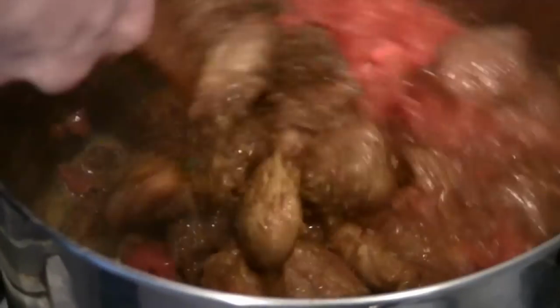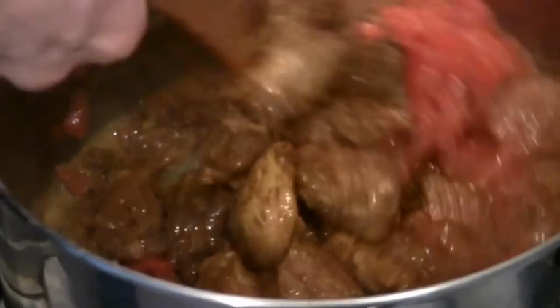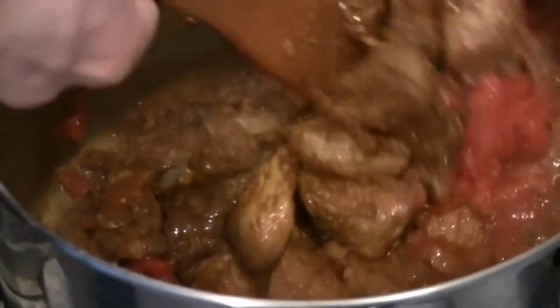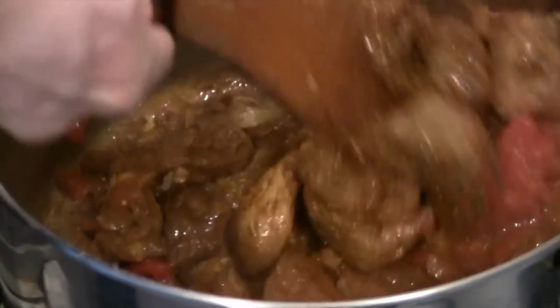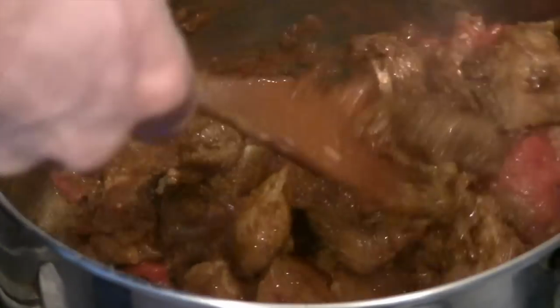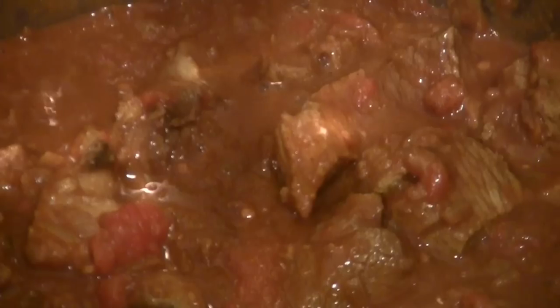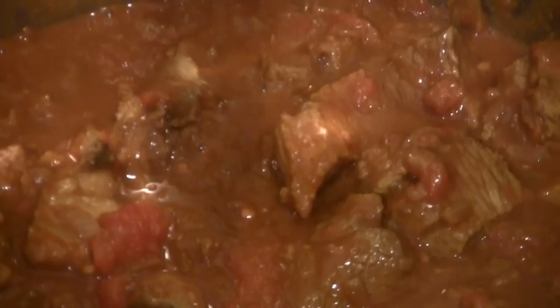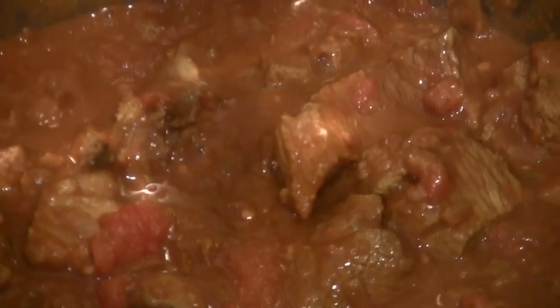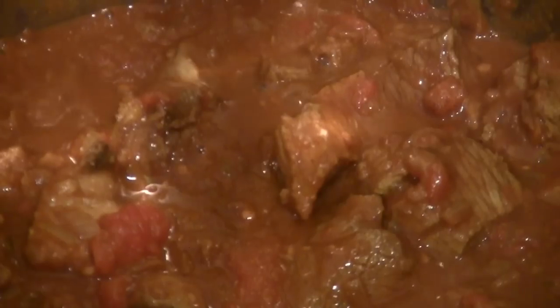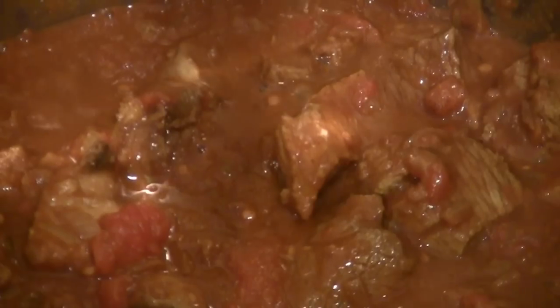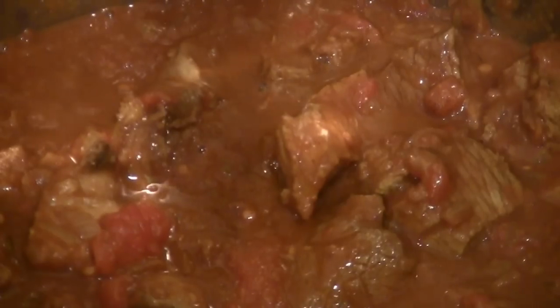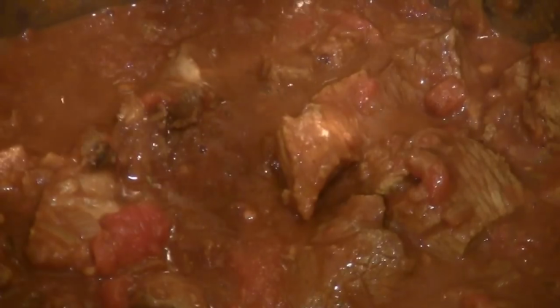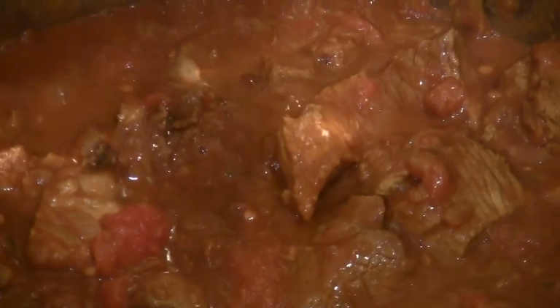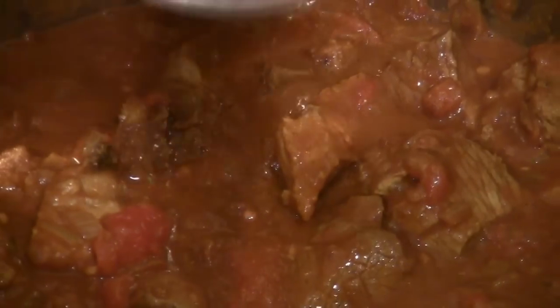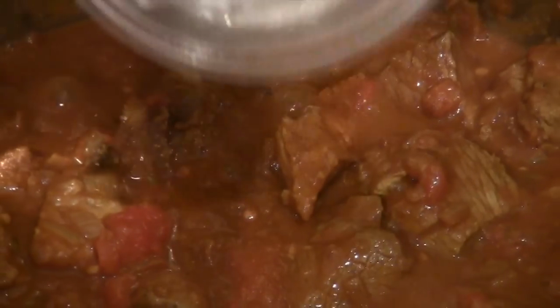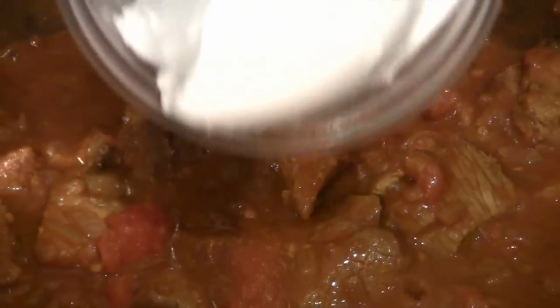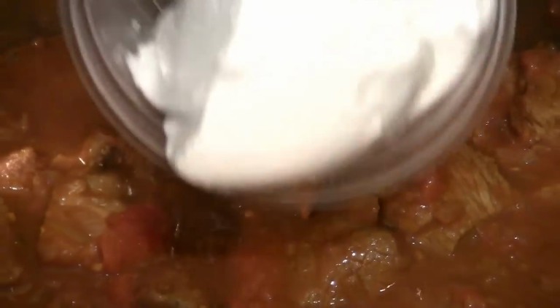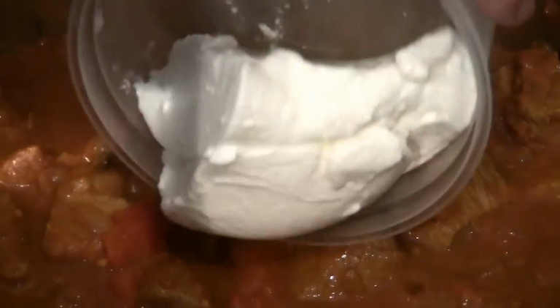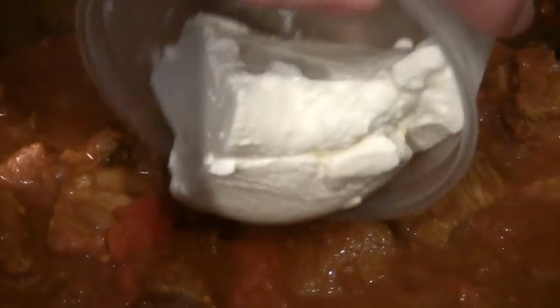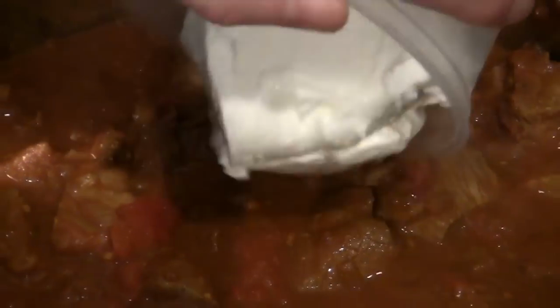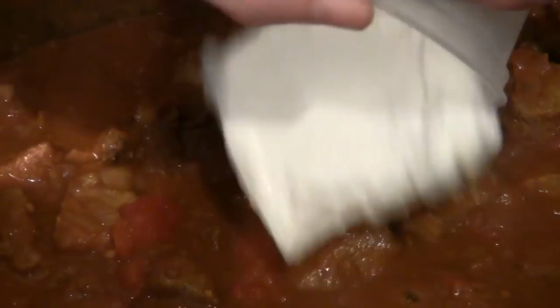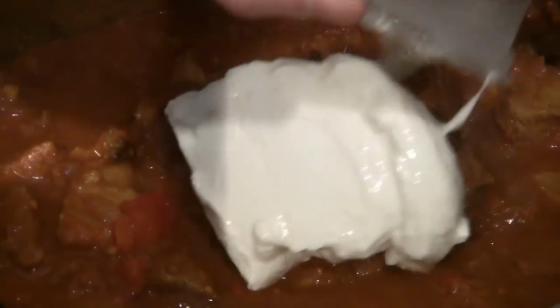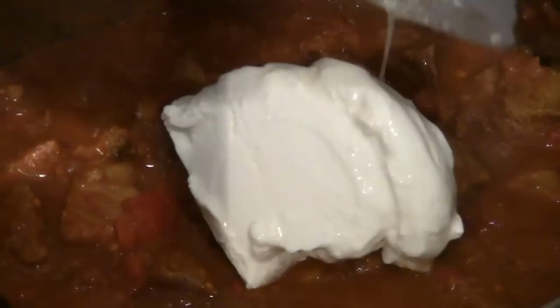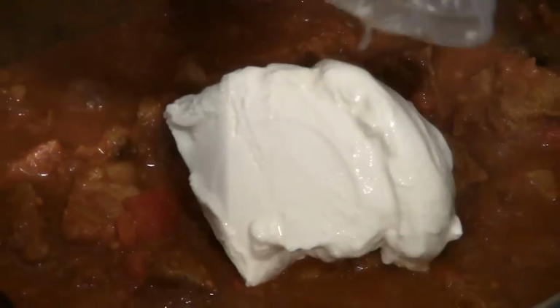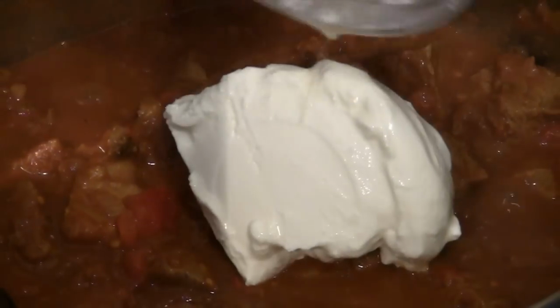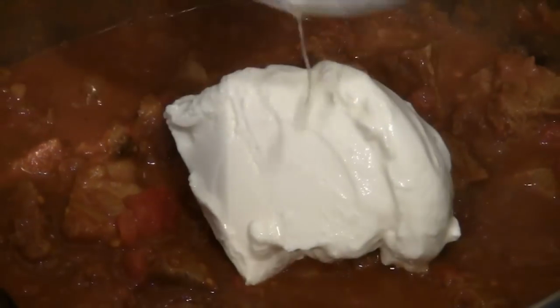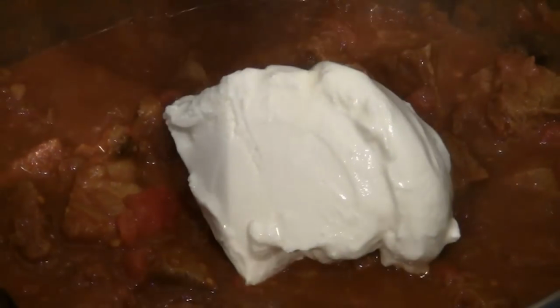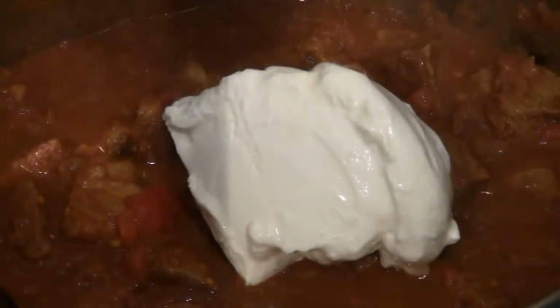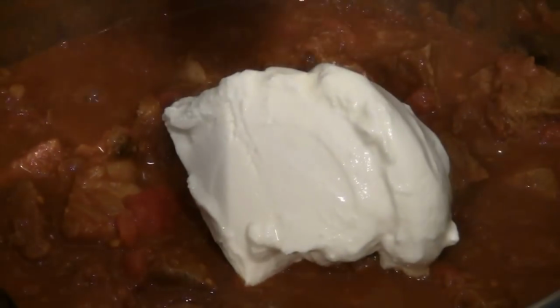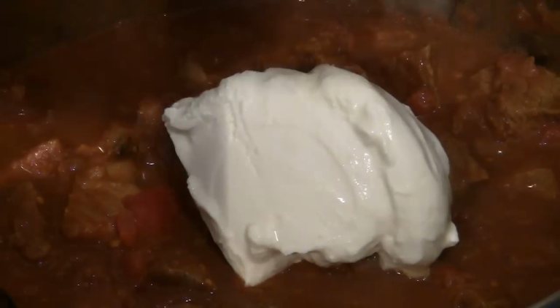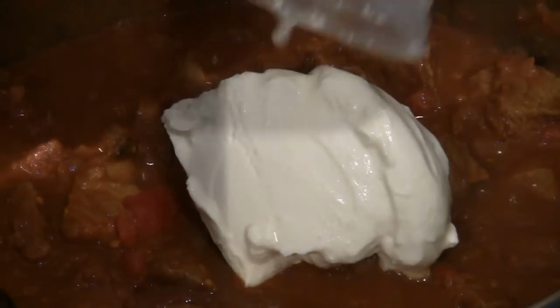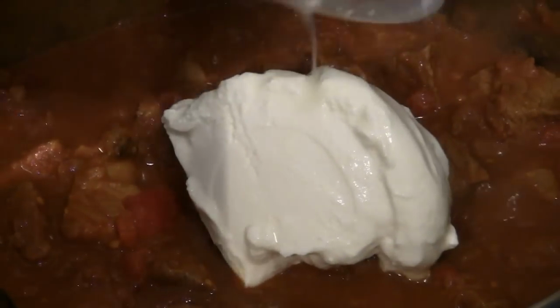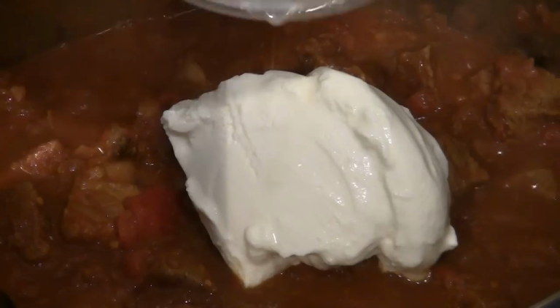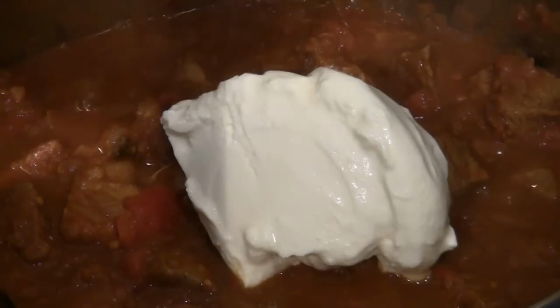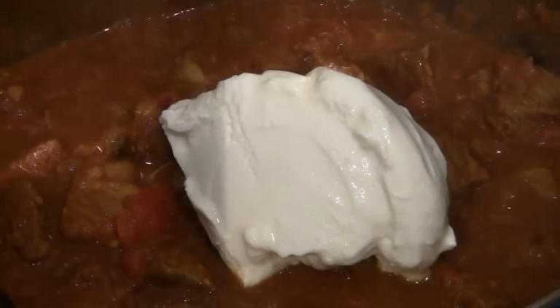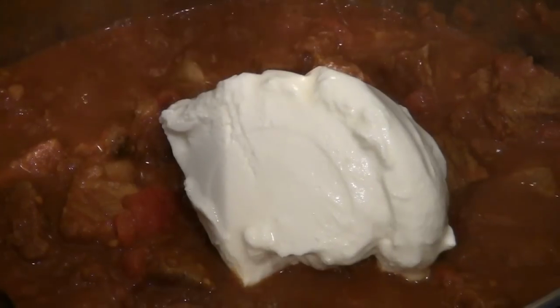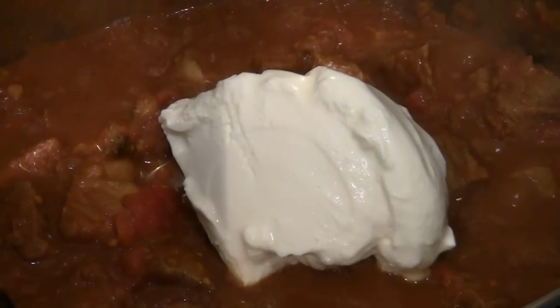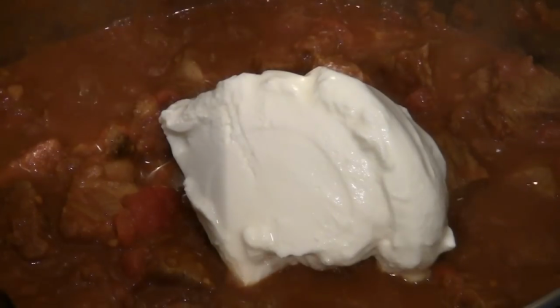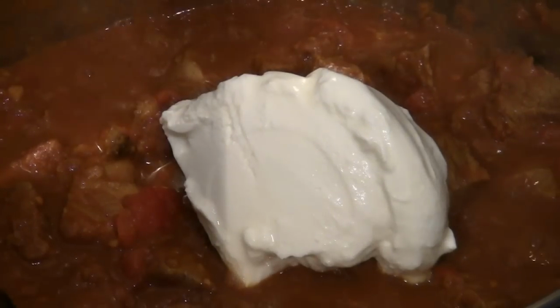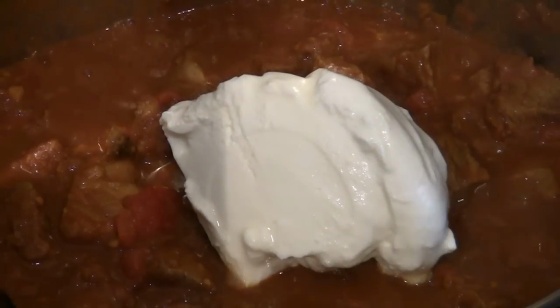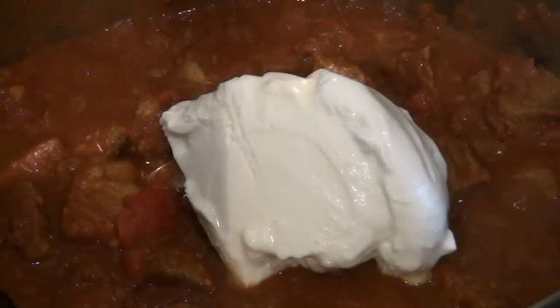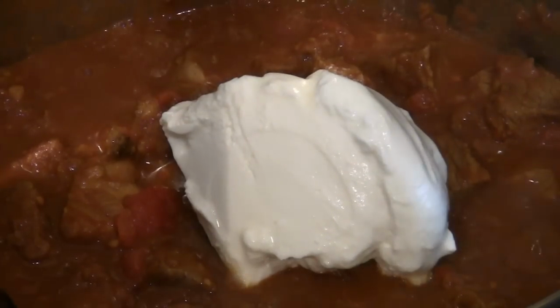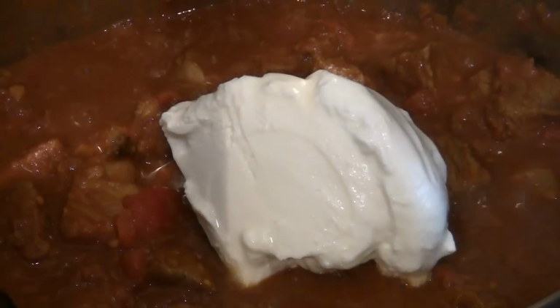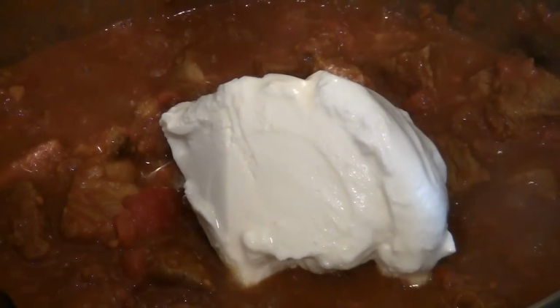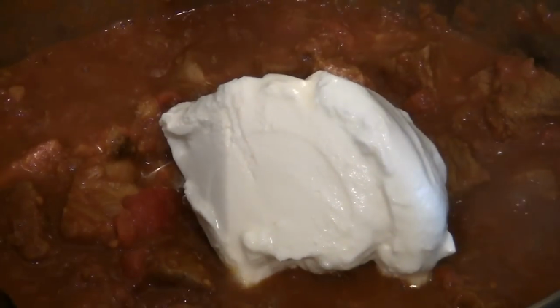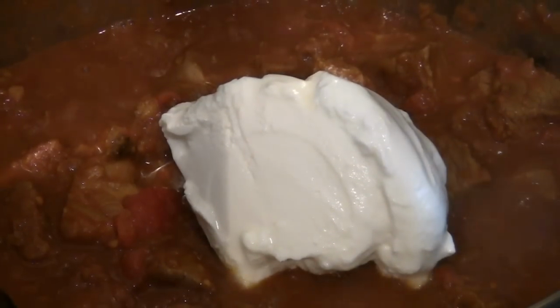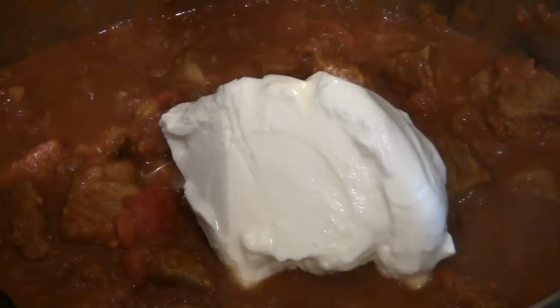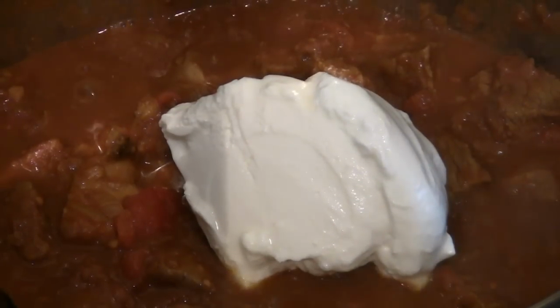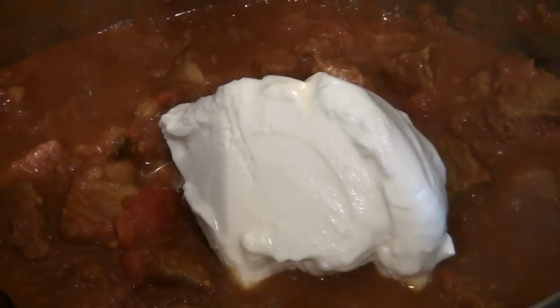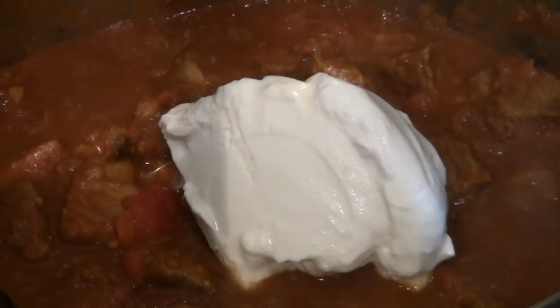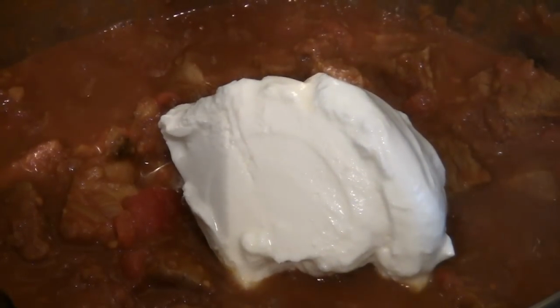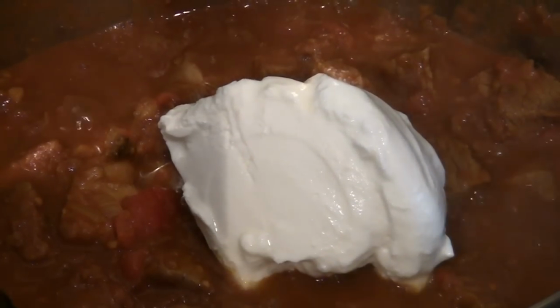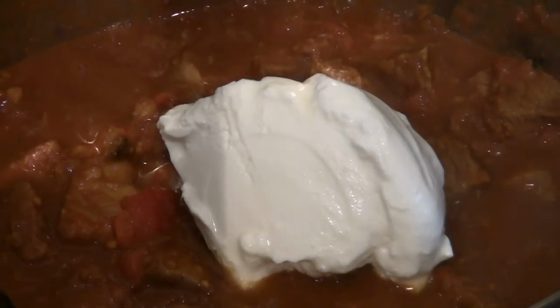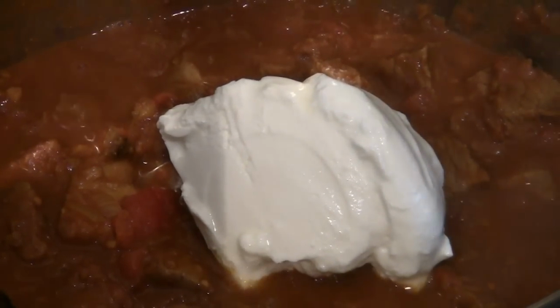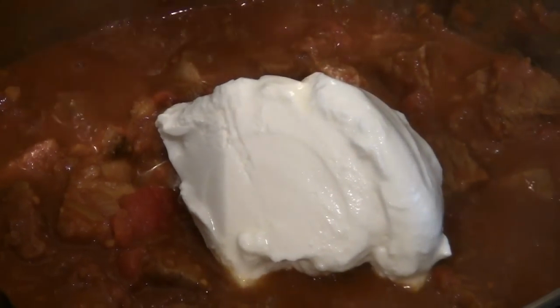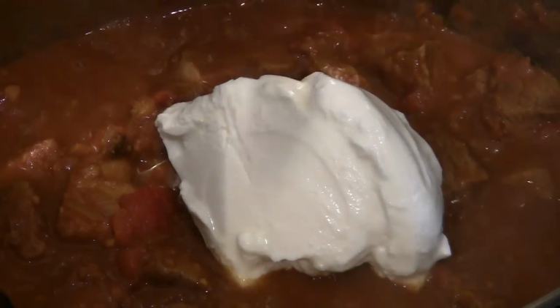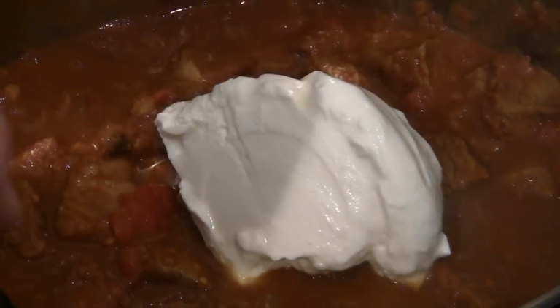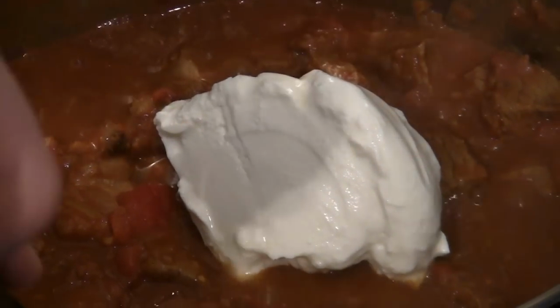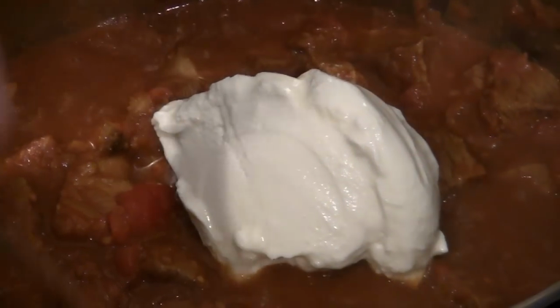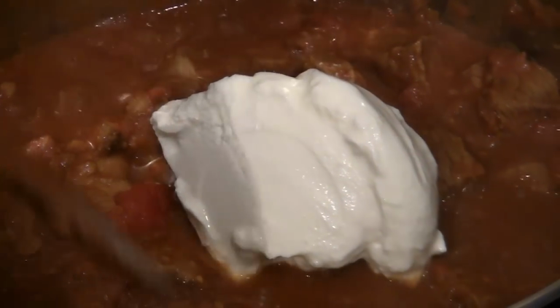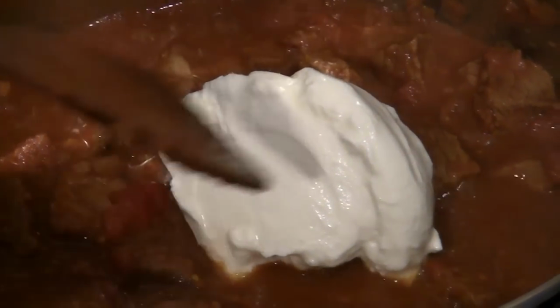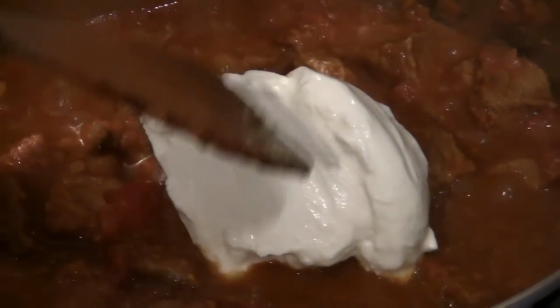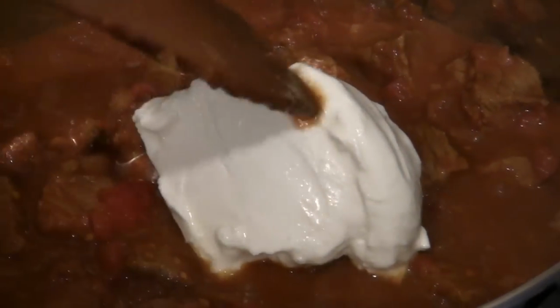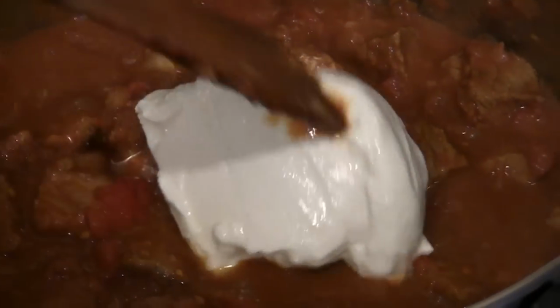Bring this to the boil. After a few minutes, add in the yoghurt and stir that in nicely.